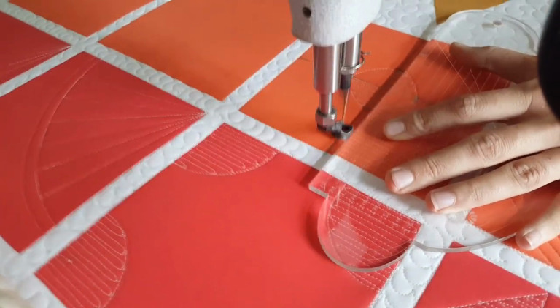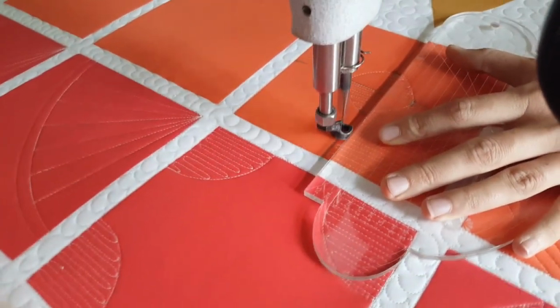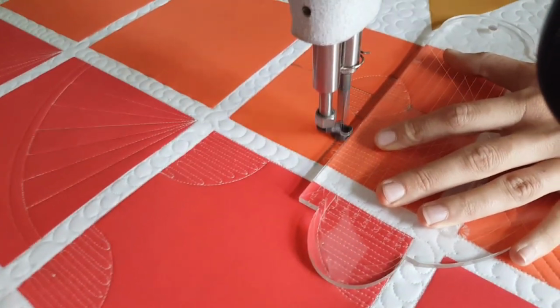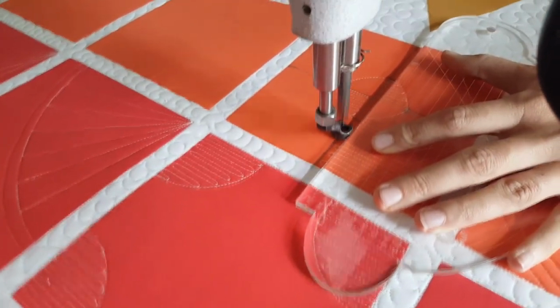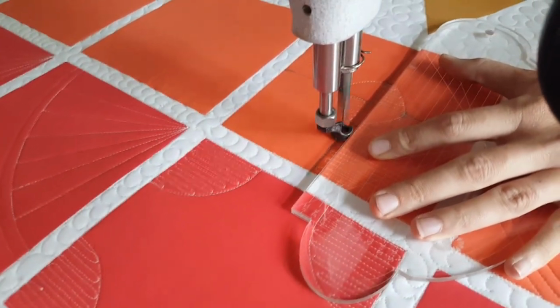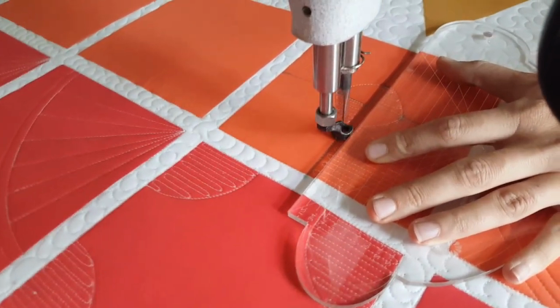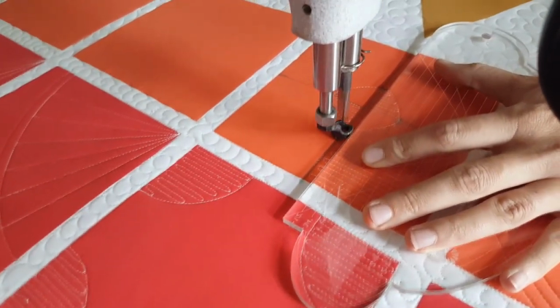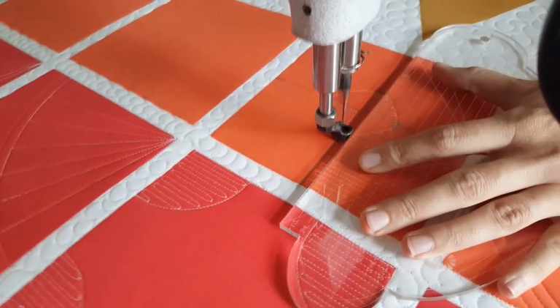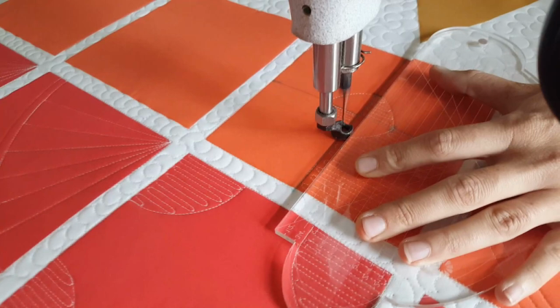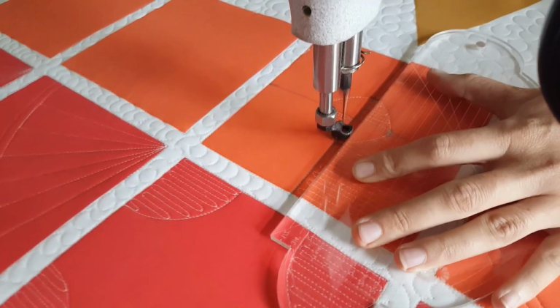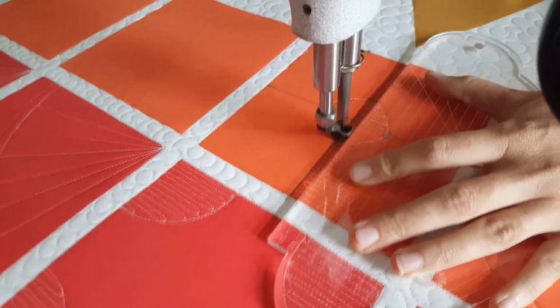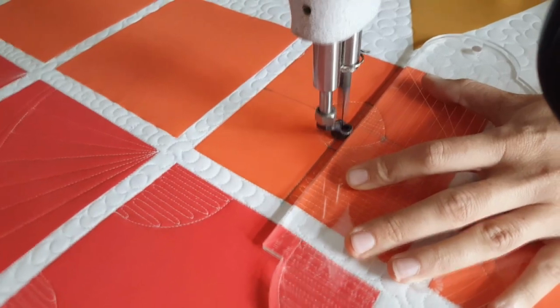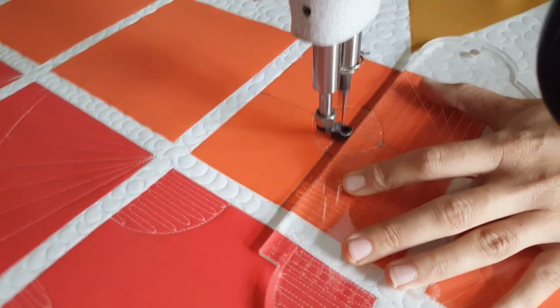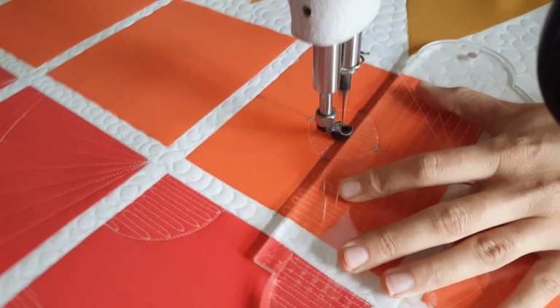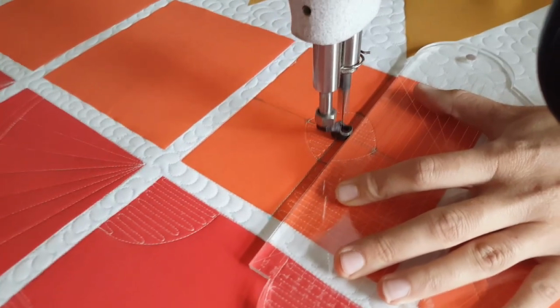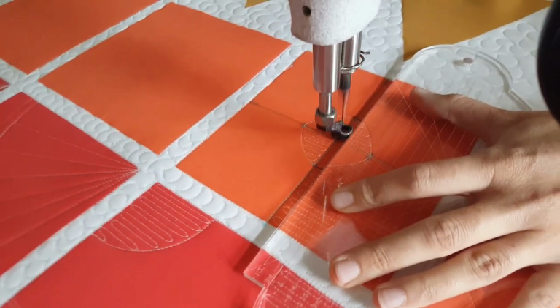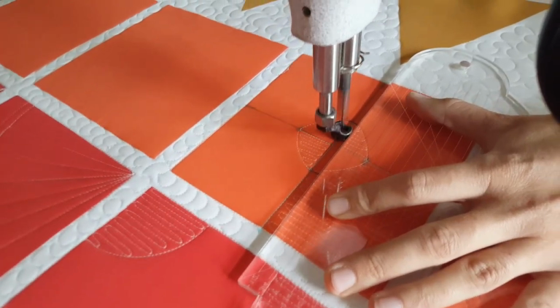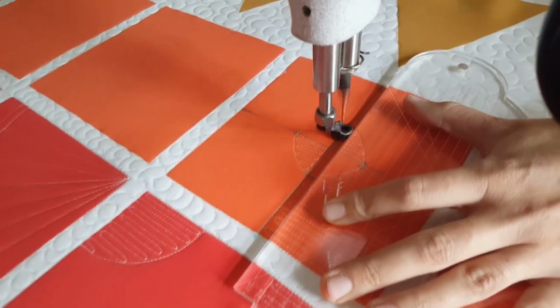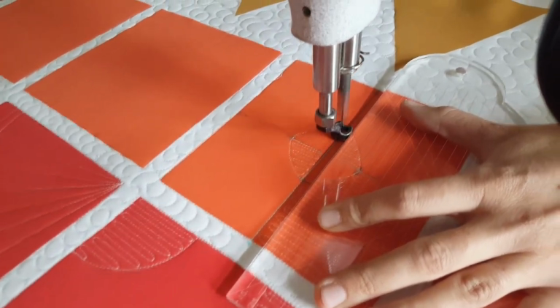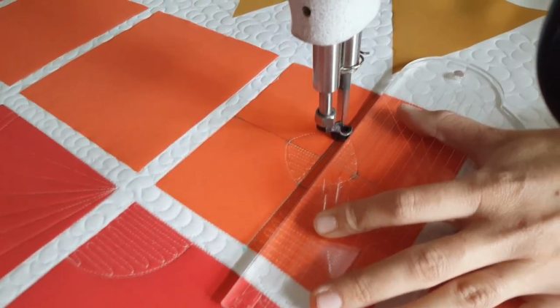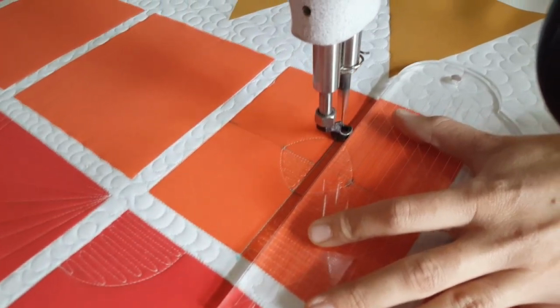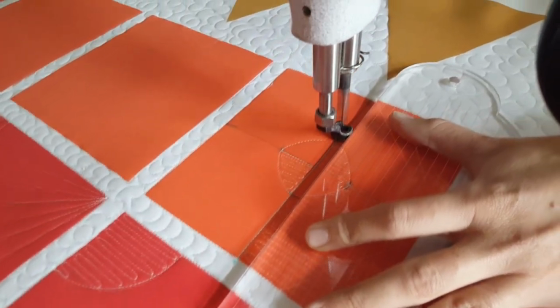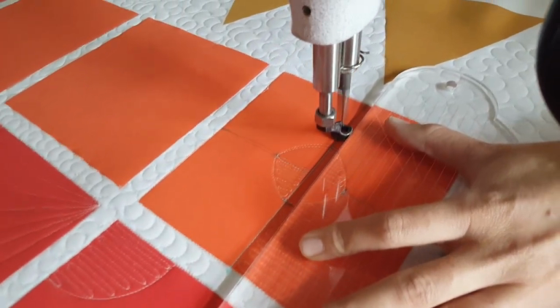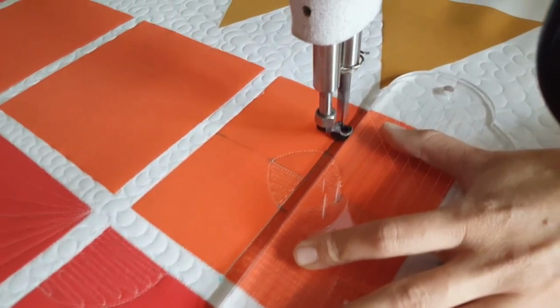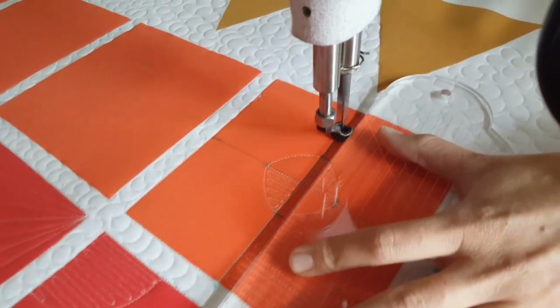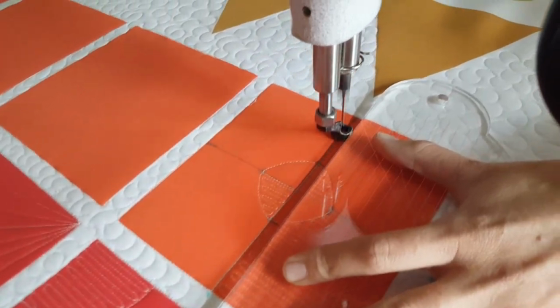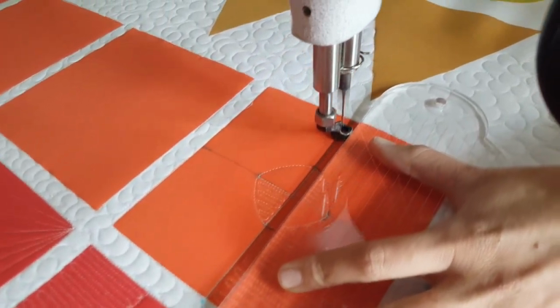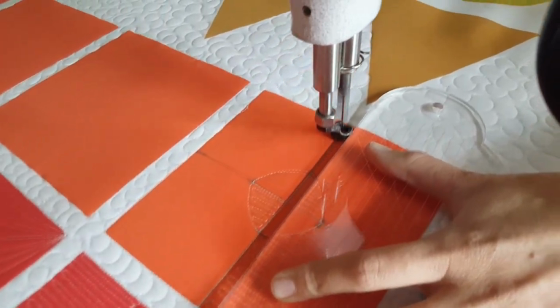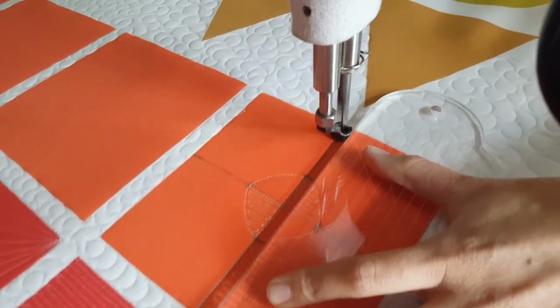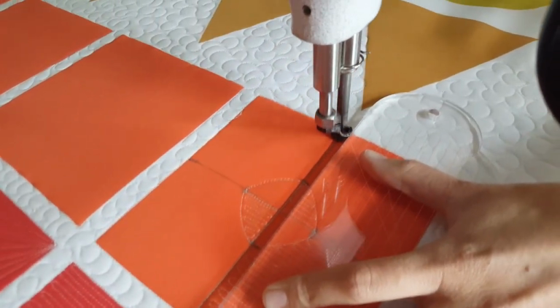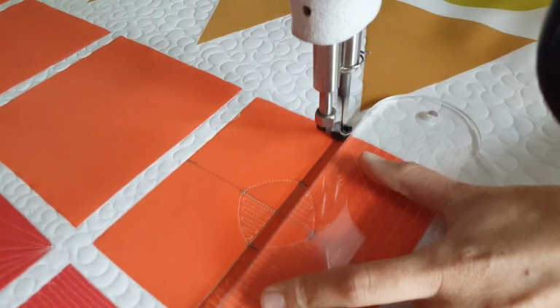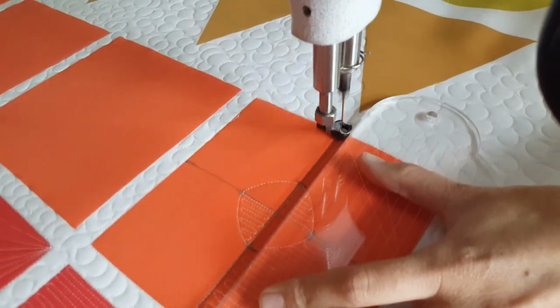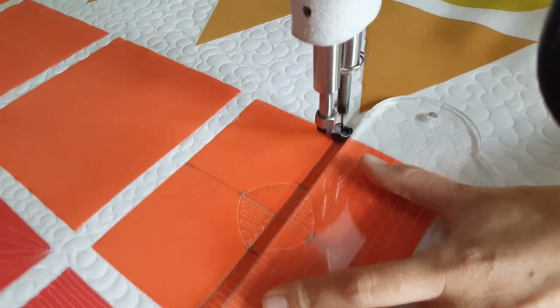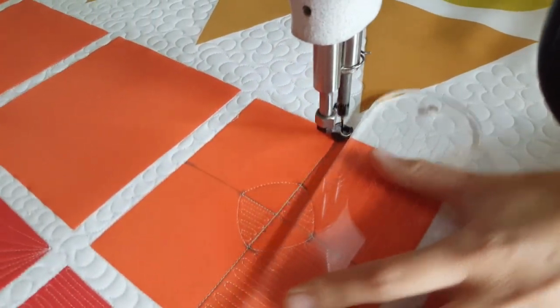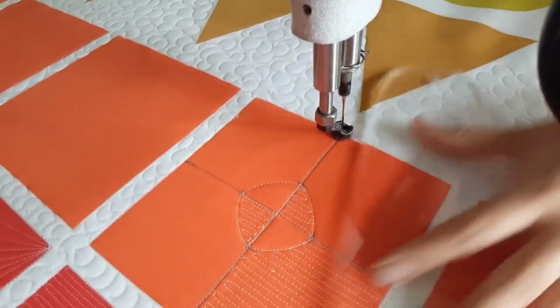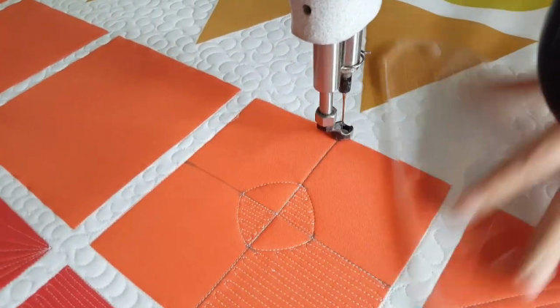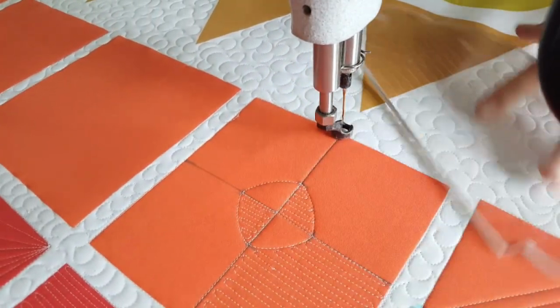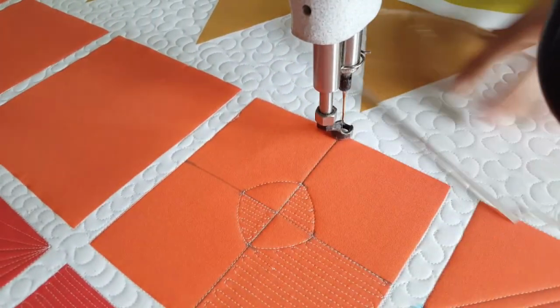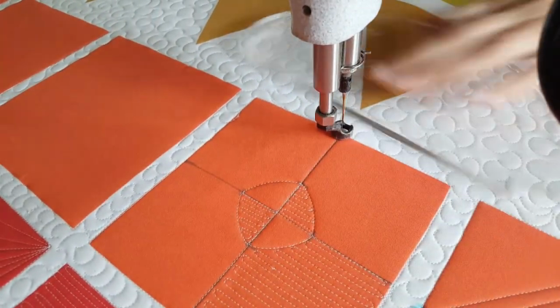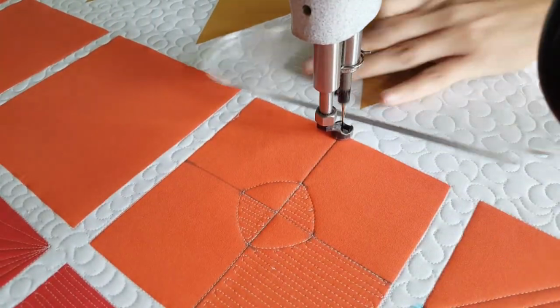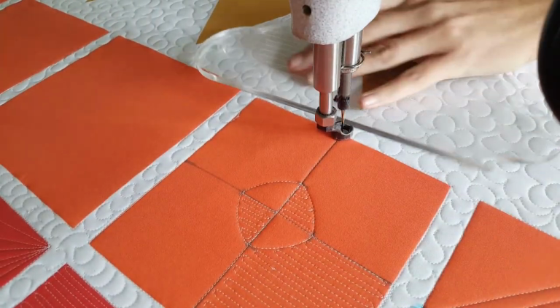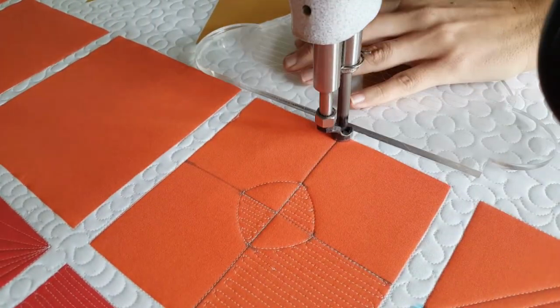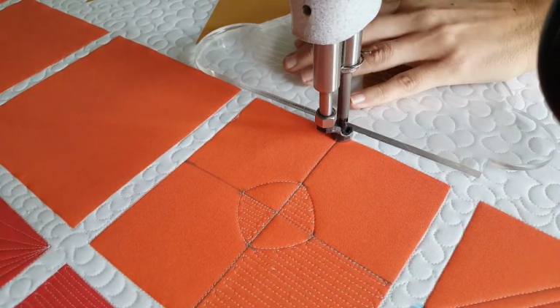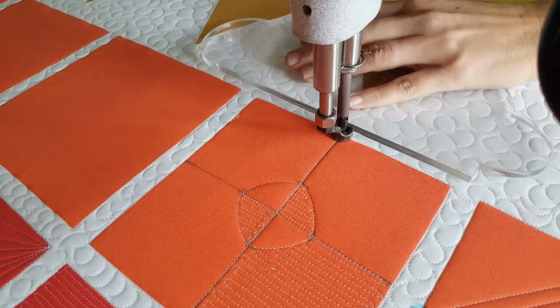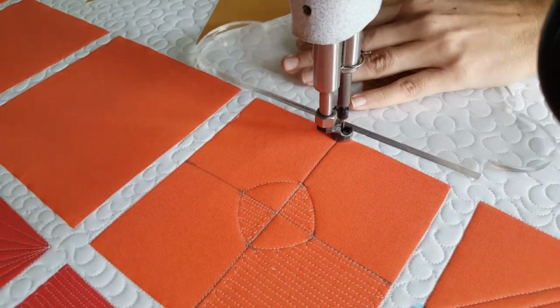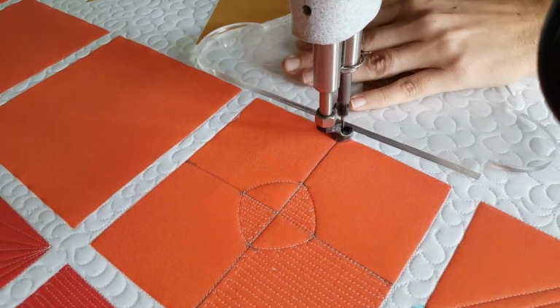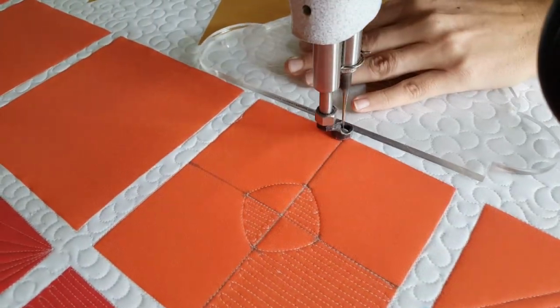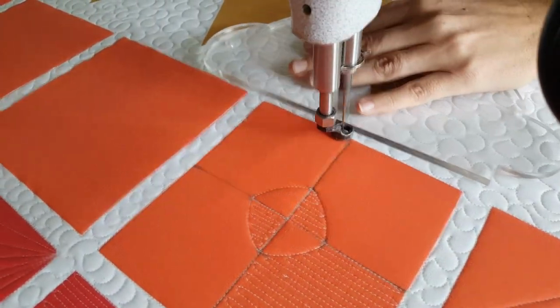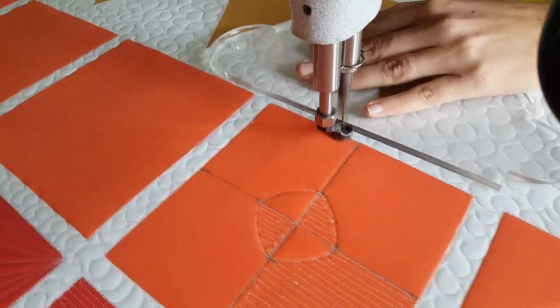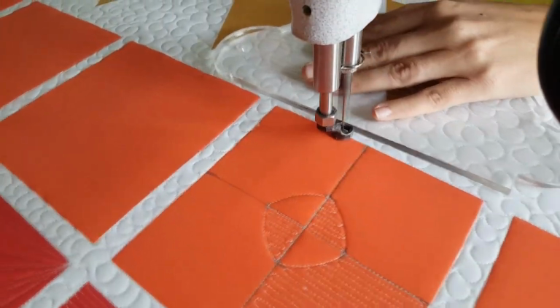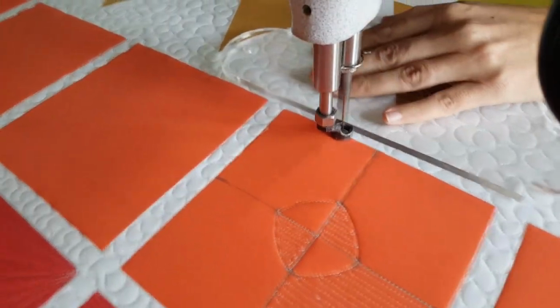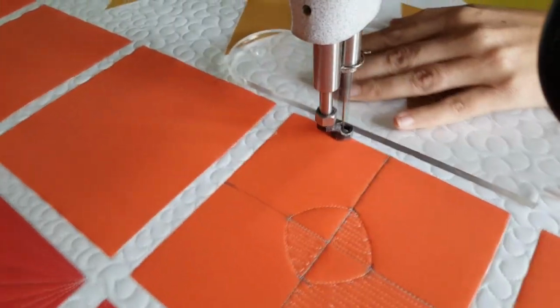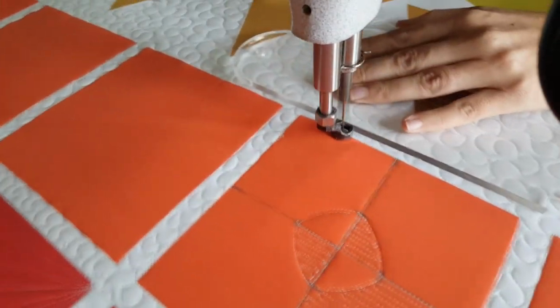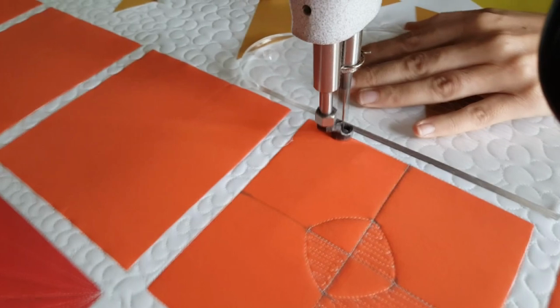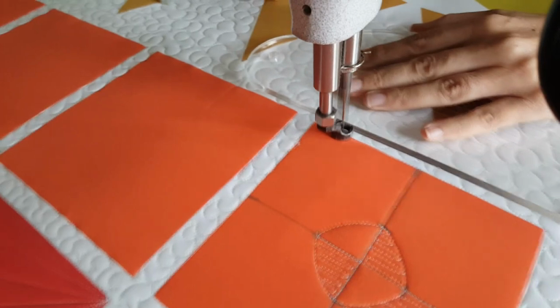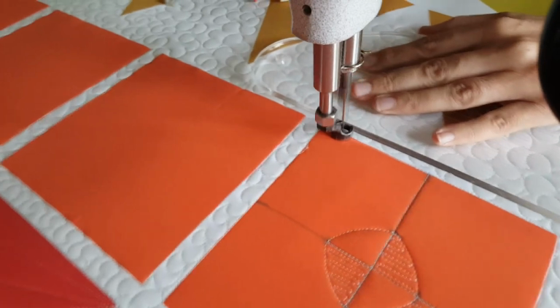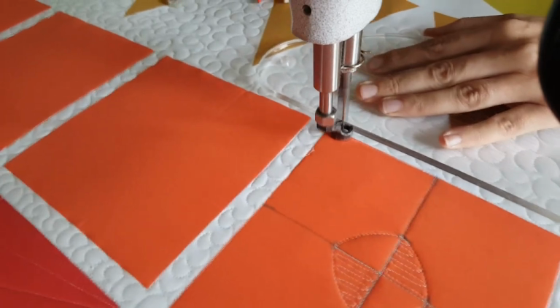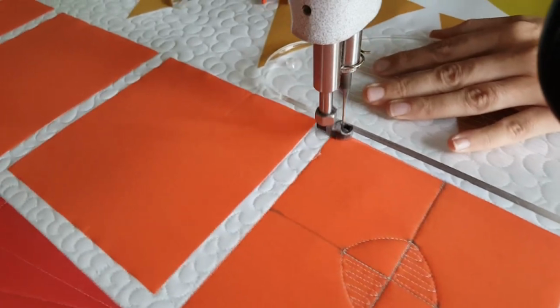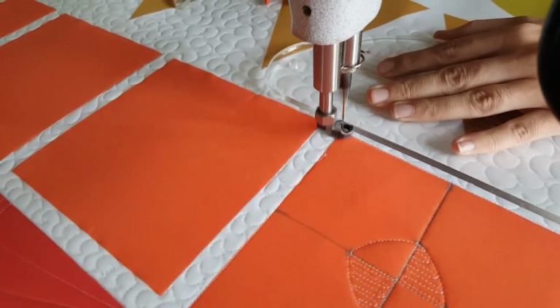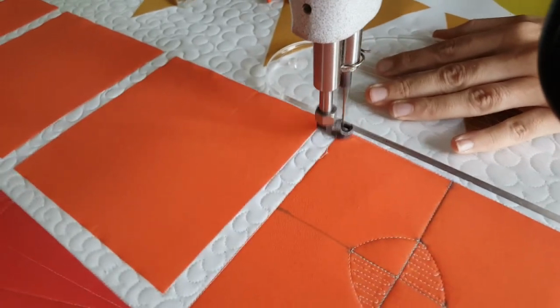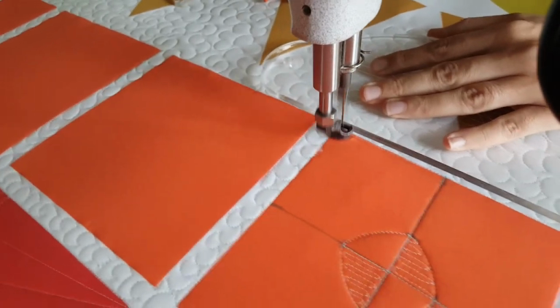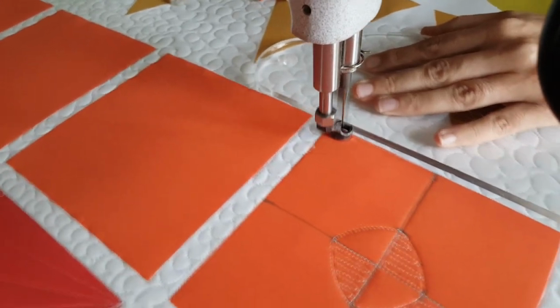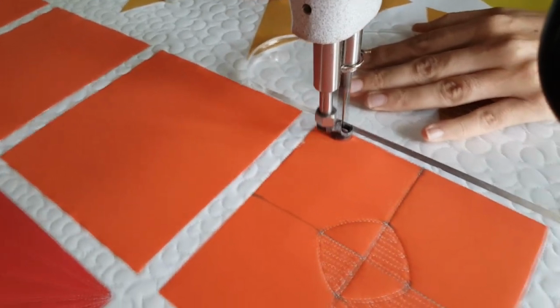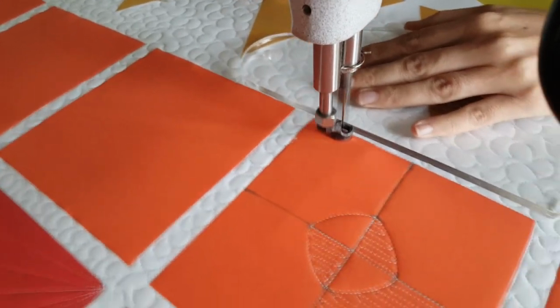After I've stitched and filled in those lines, I'm going to fill in the top-left corner of my block with those heavy matchstick lines, creating kind of an alternating design.